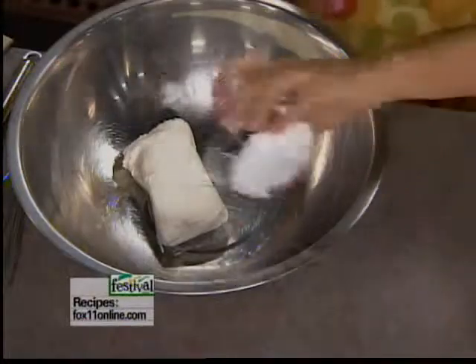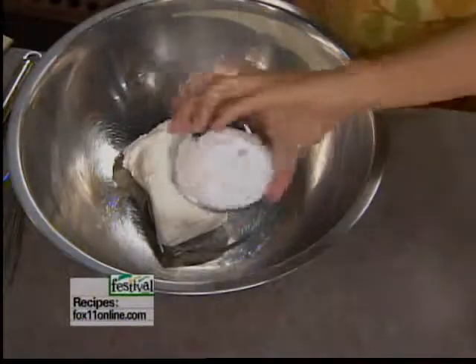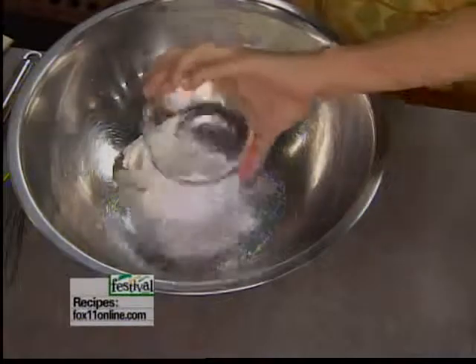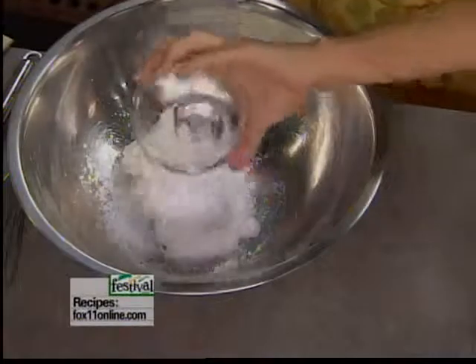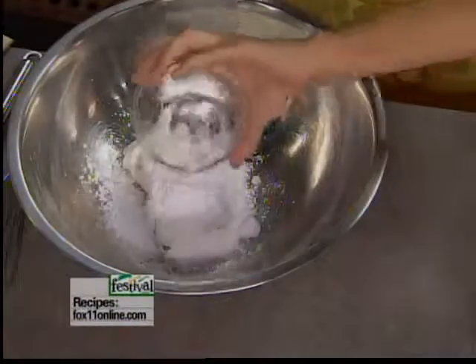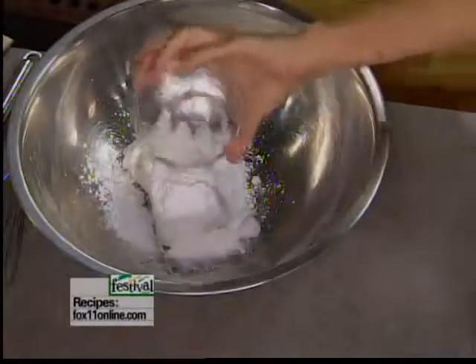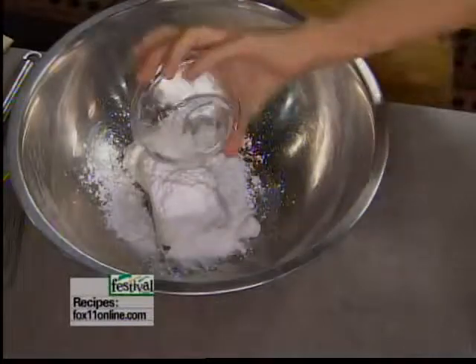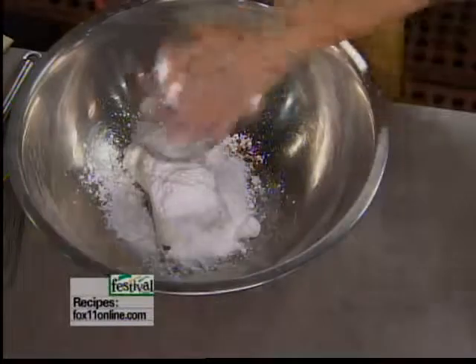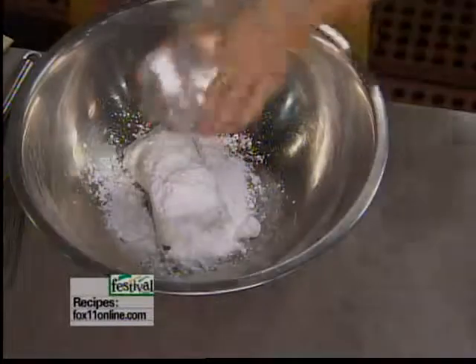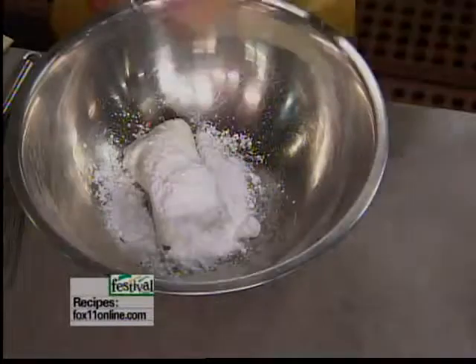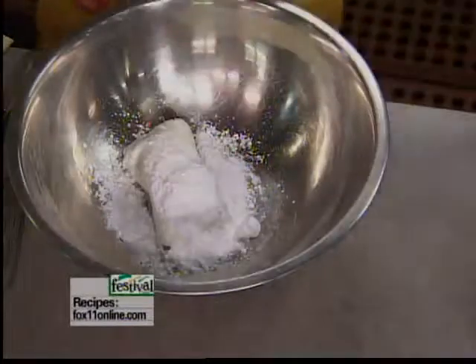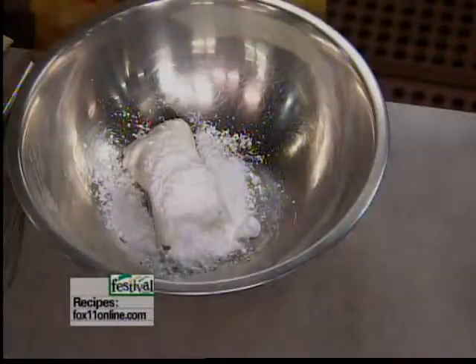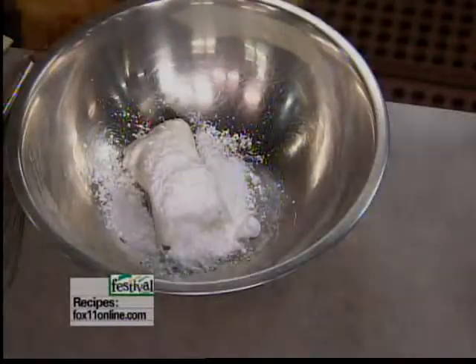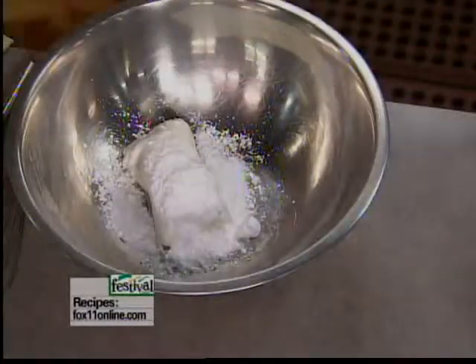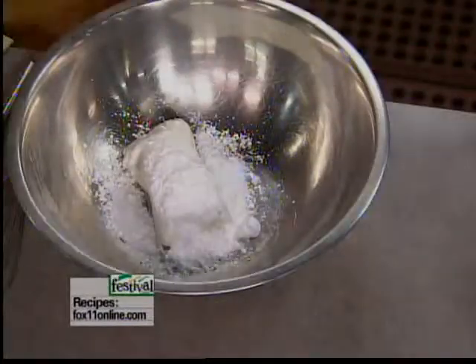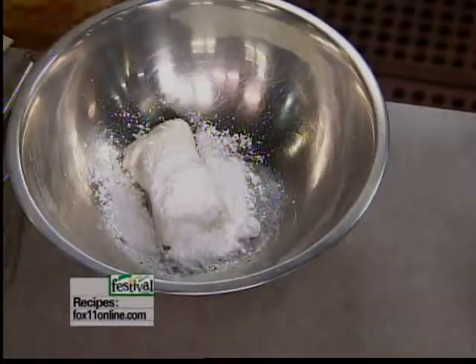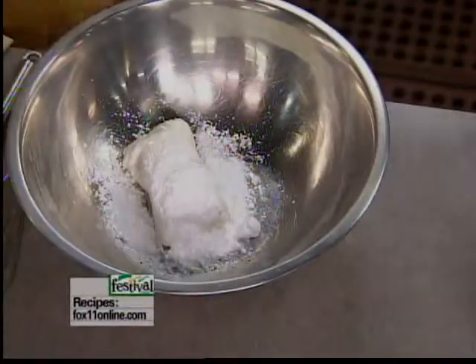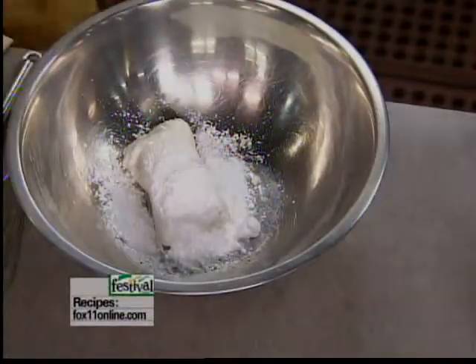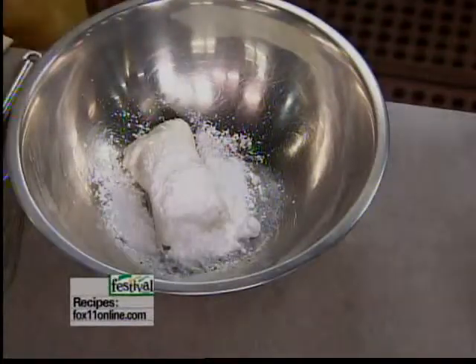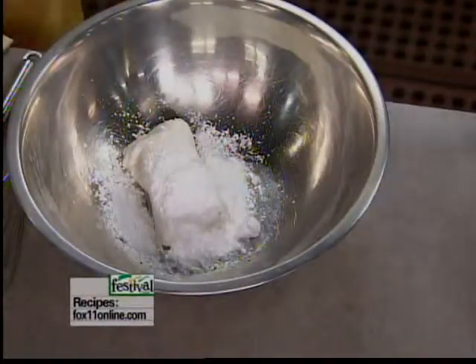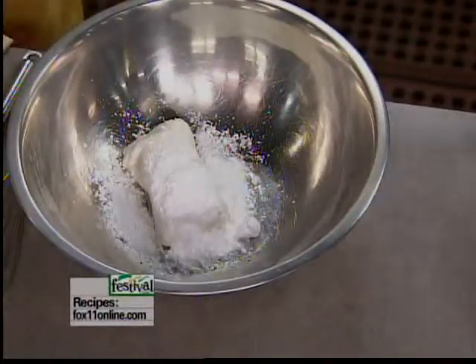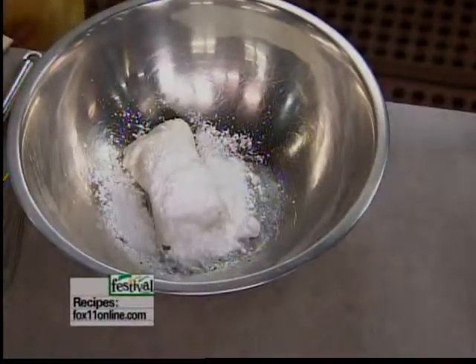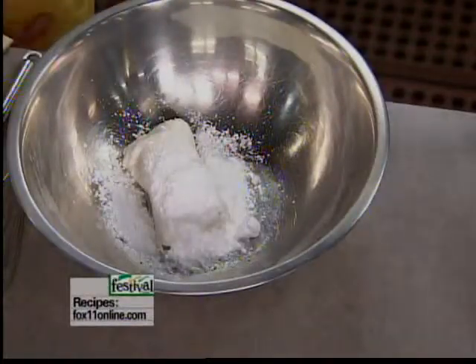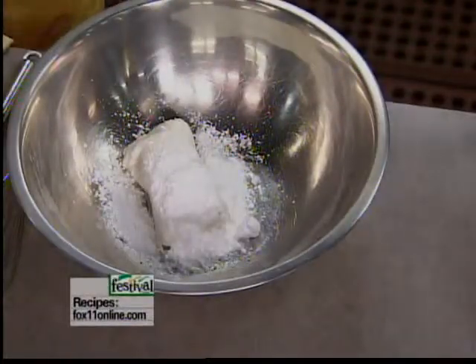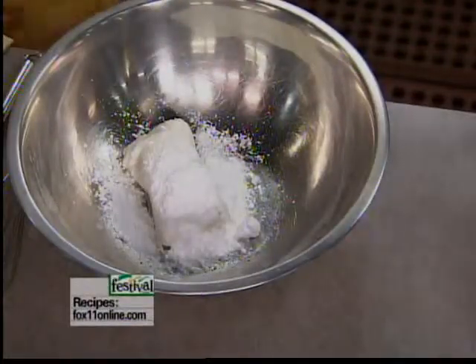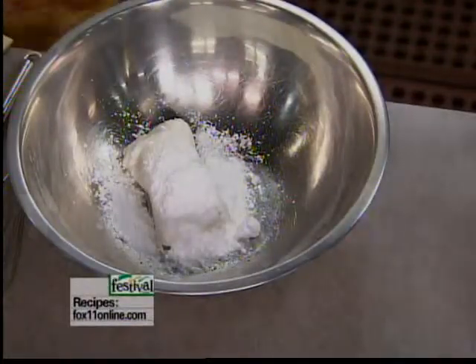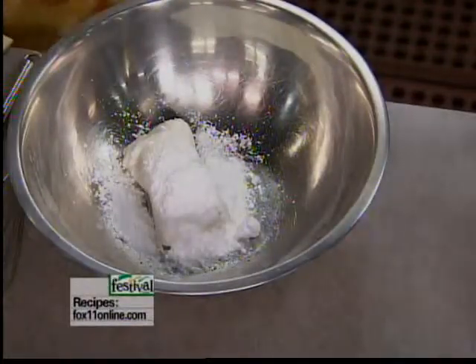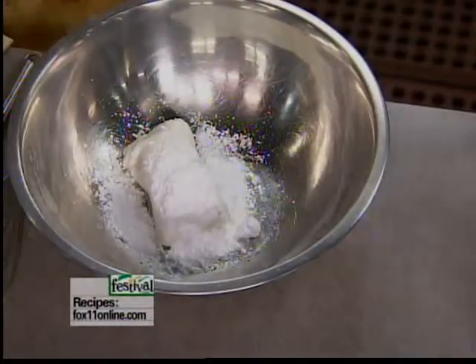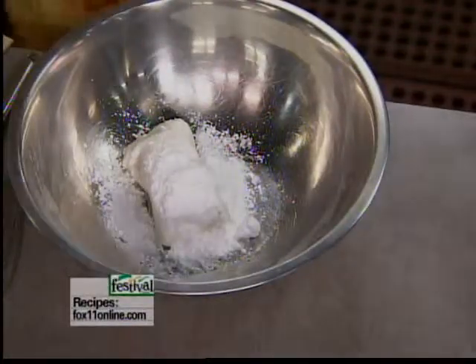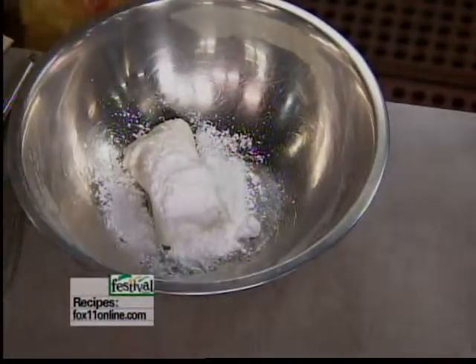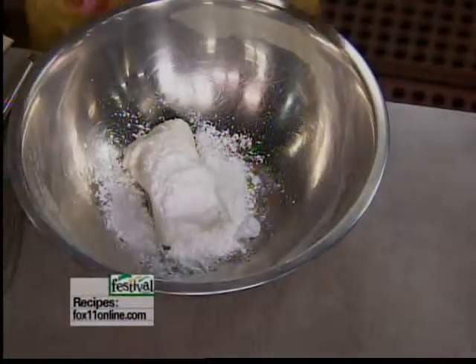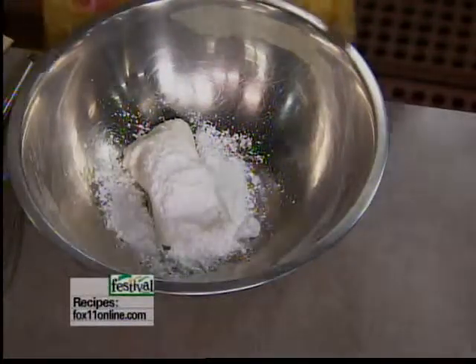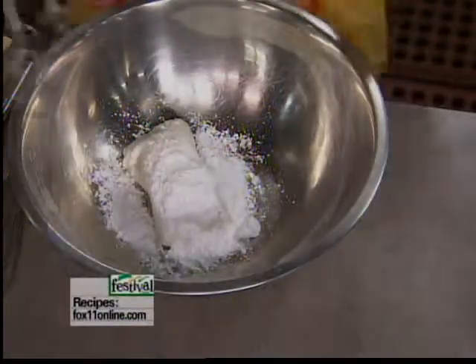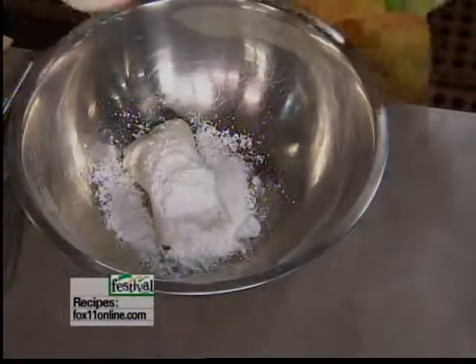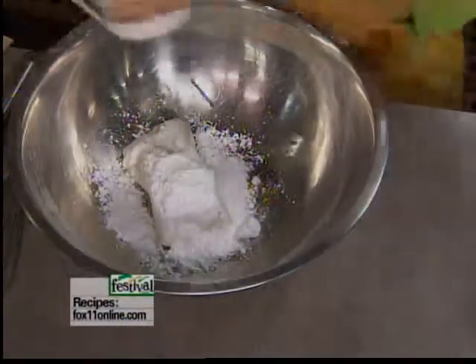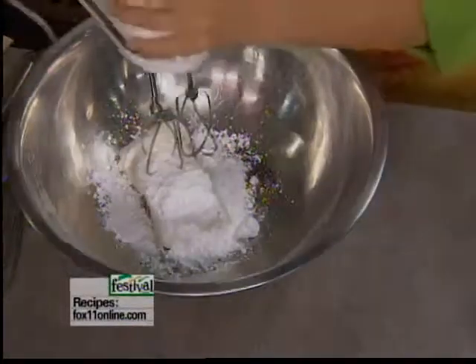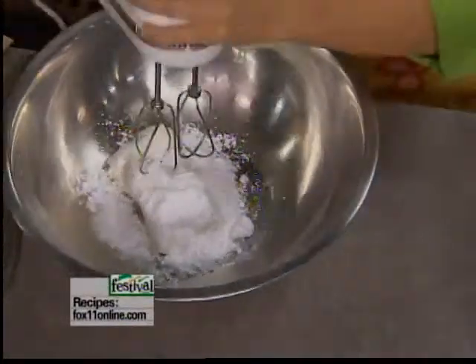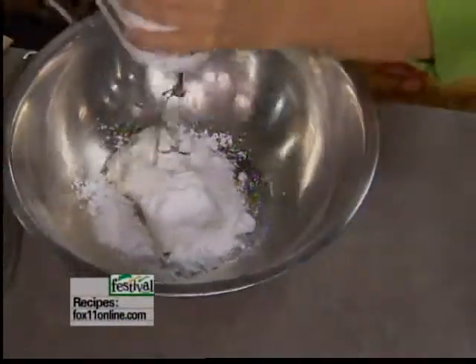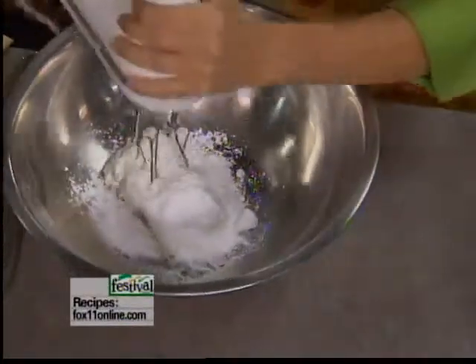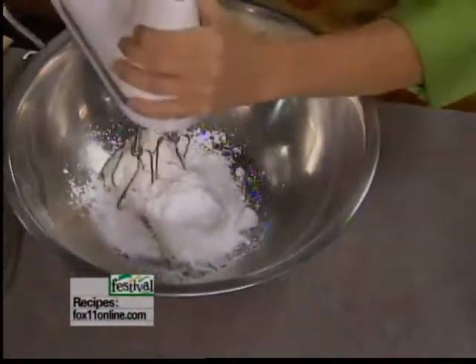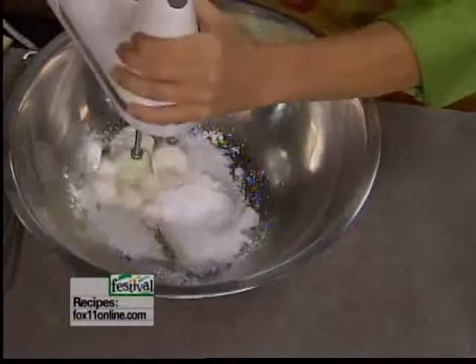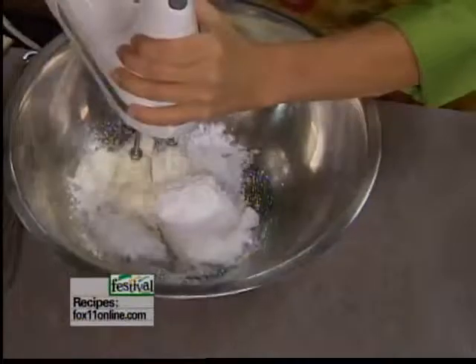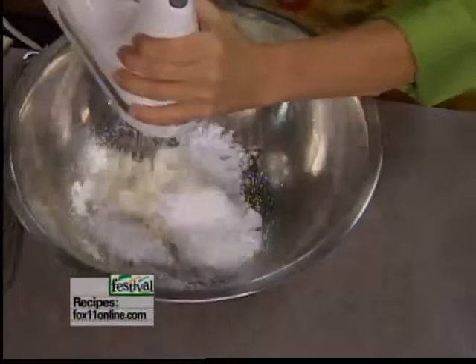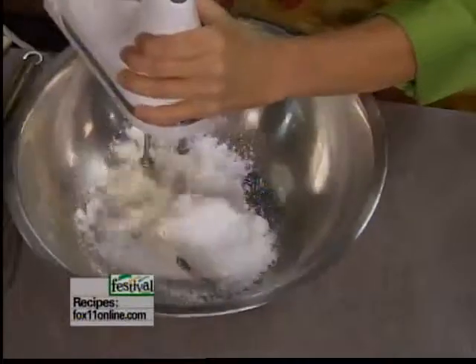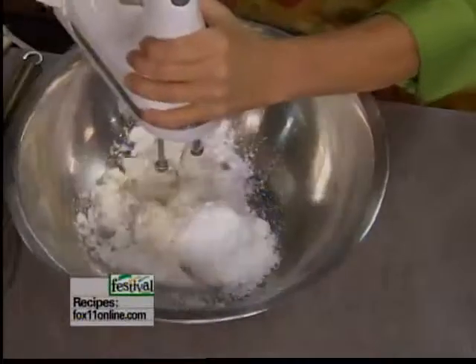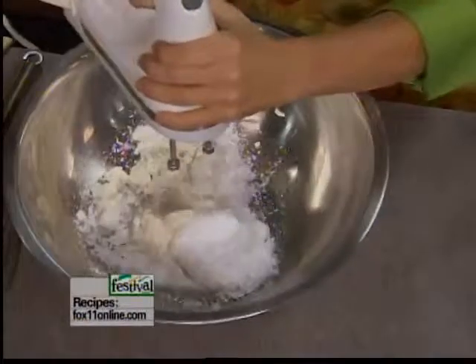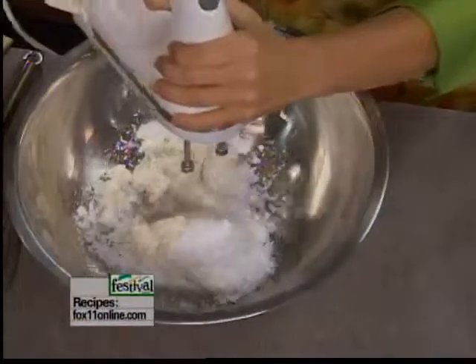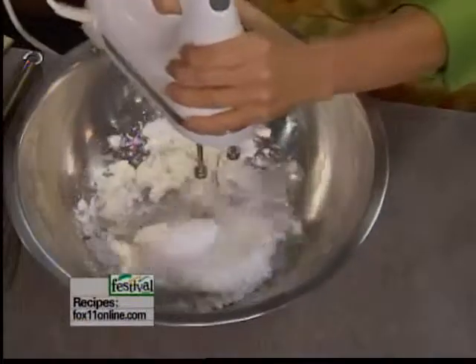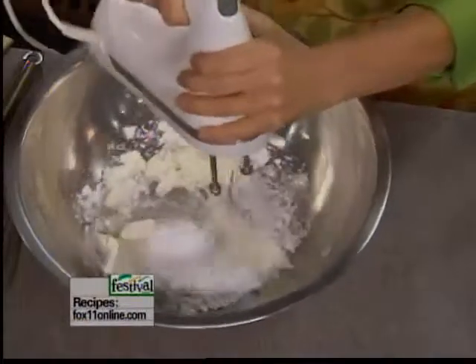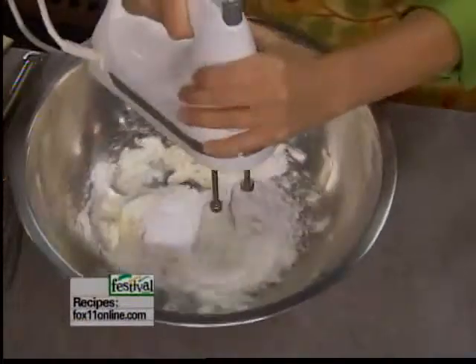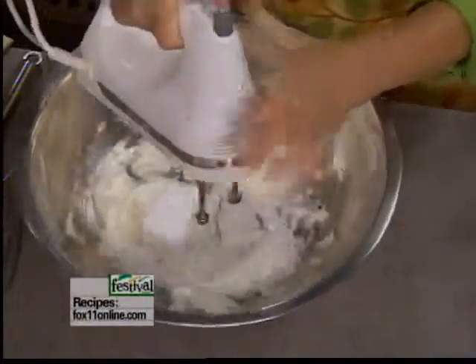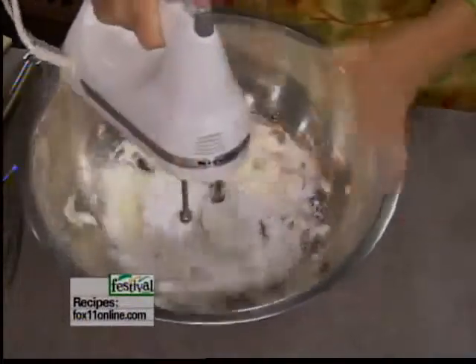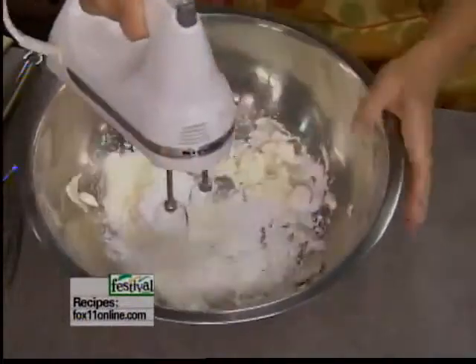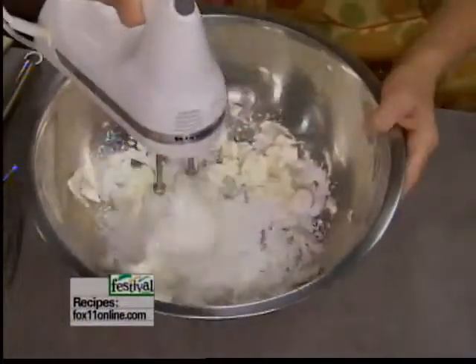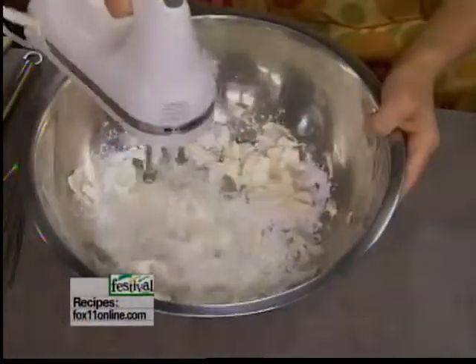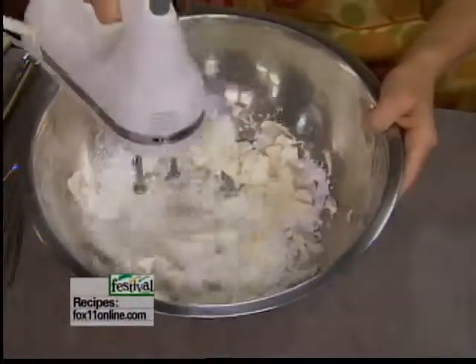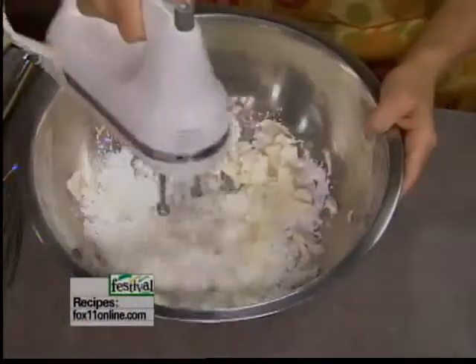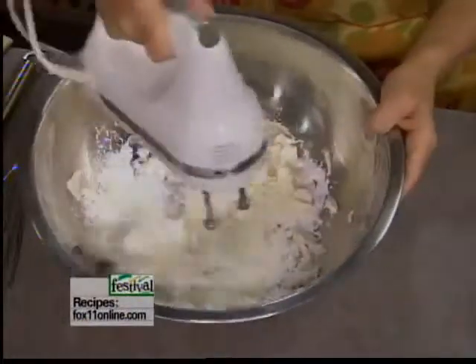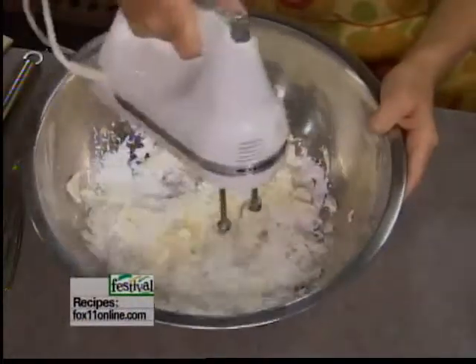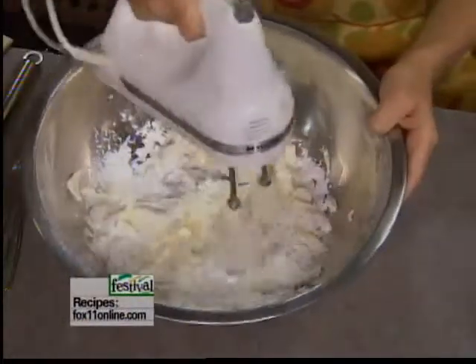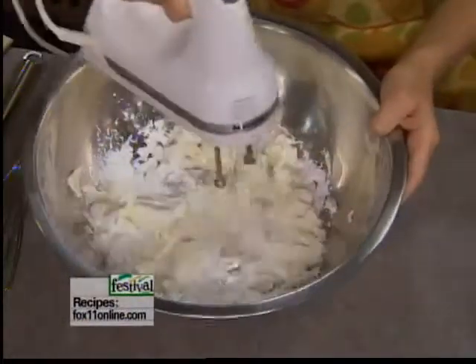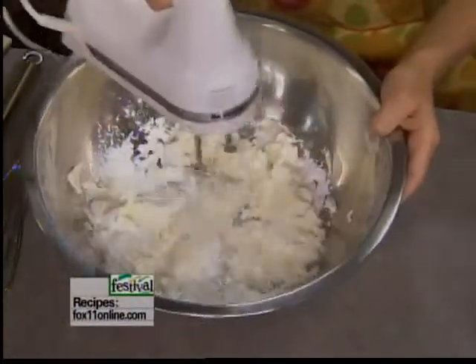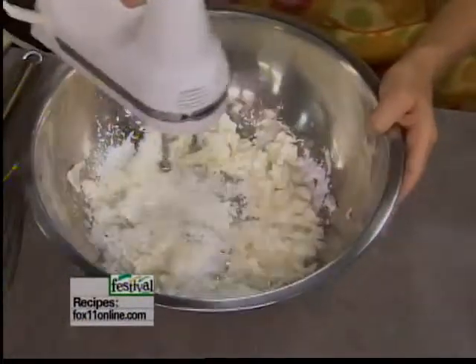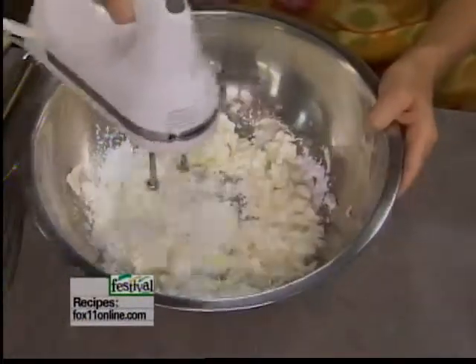So powdered sugar and cream cheese — we're going to beat that together and get all the lumps and bumps out of it. That may take a minute or two.